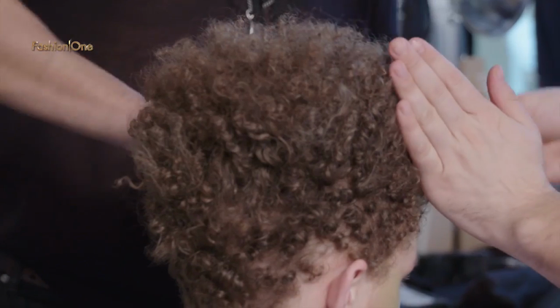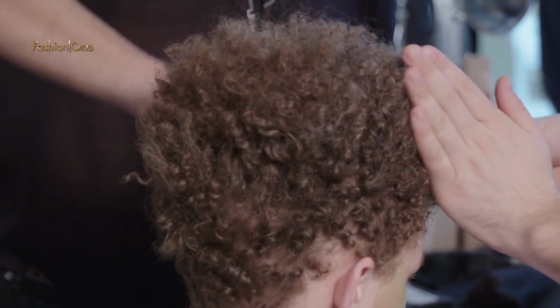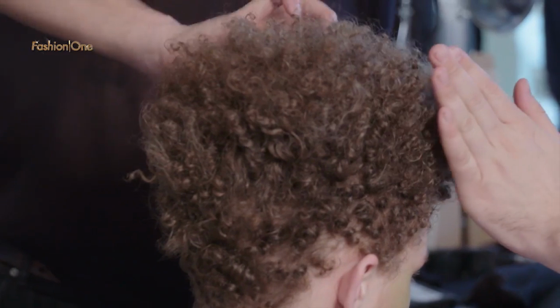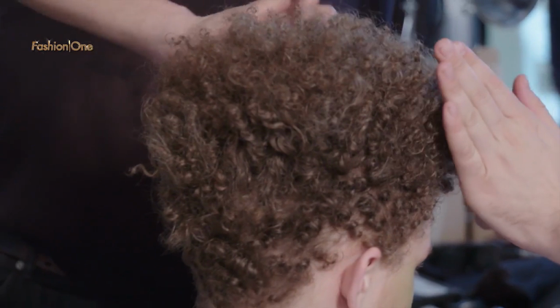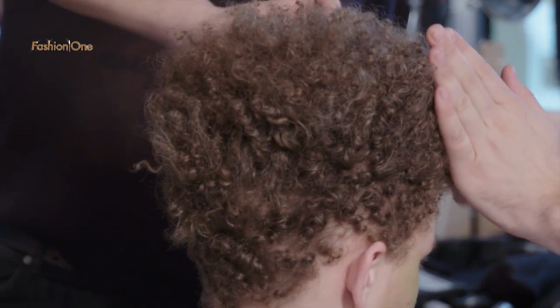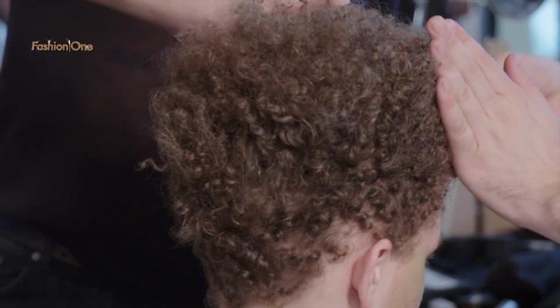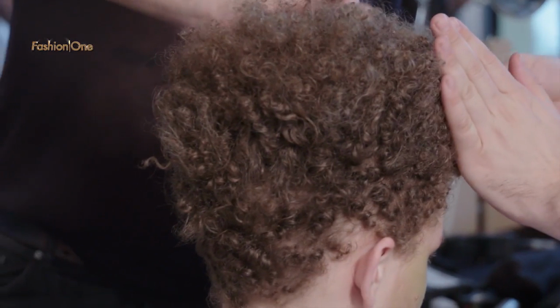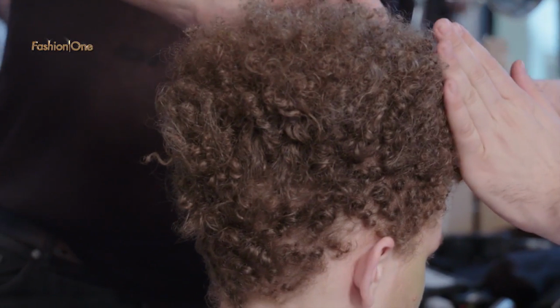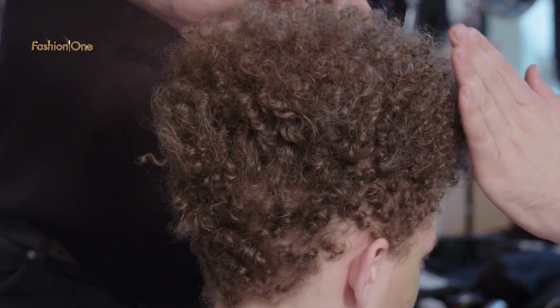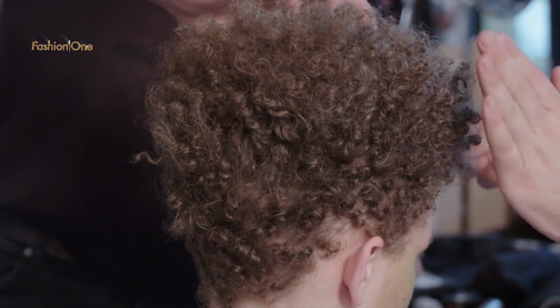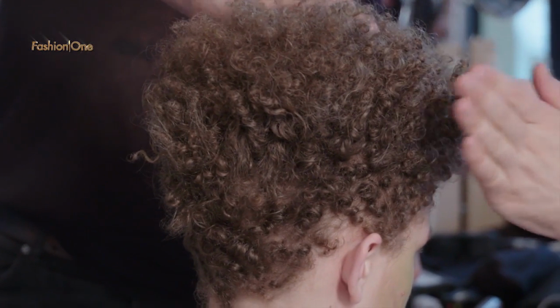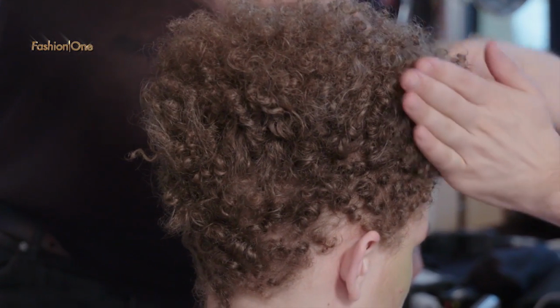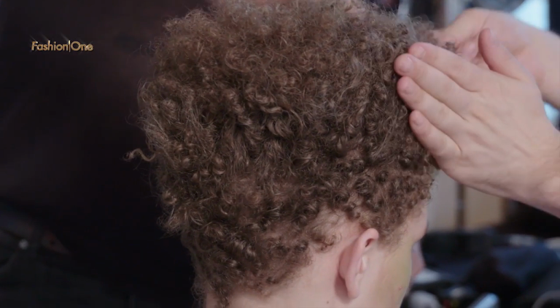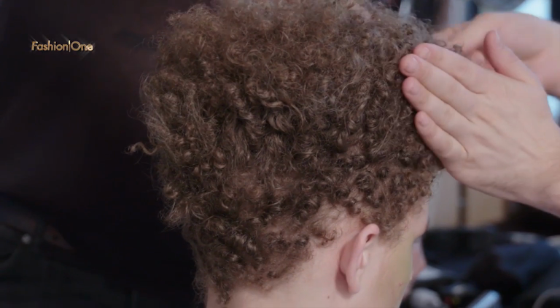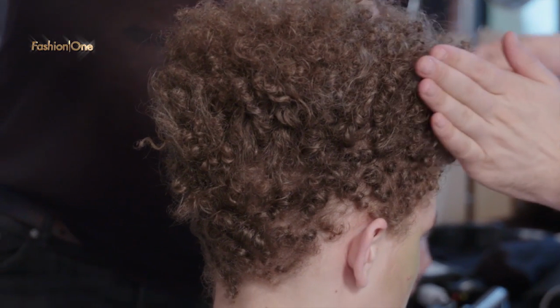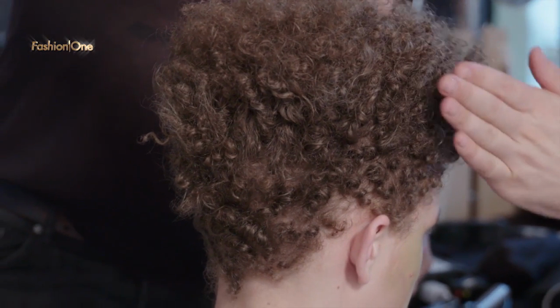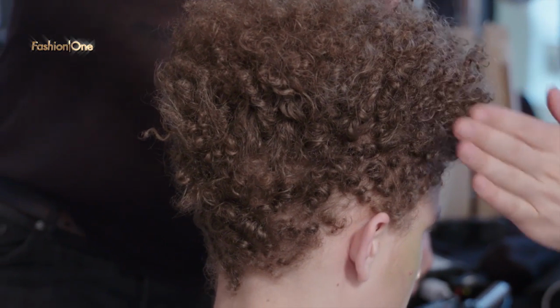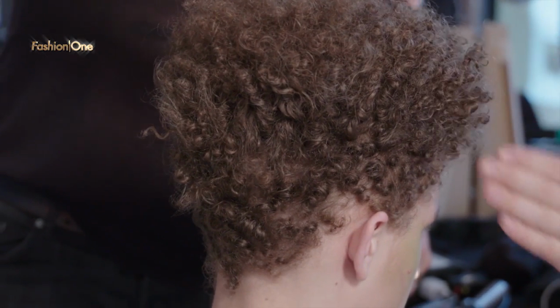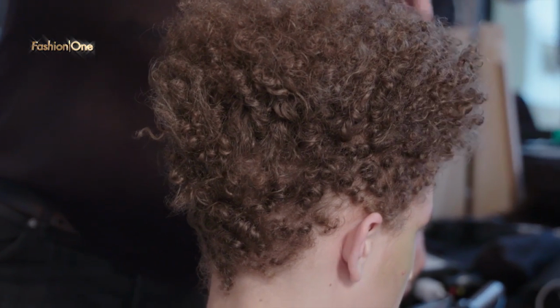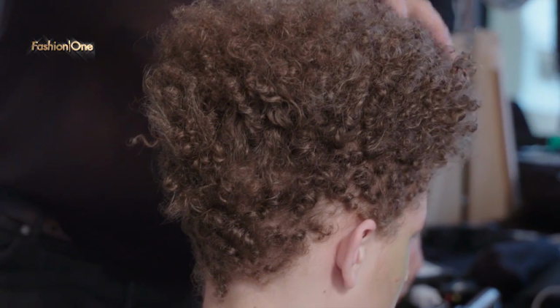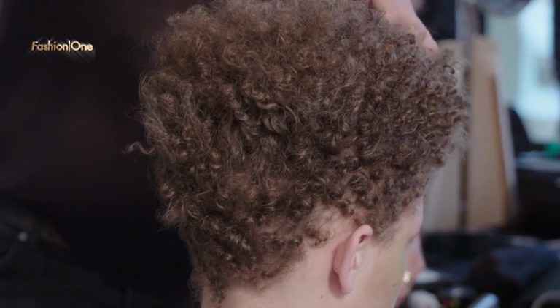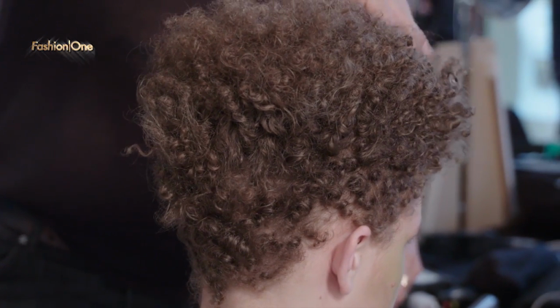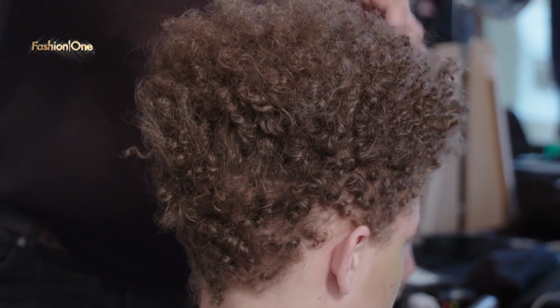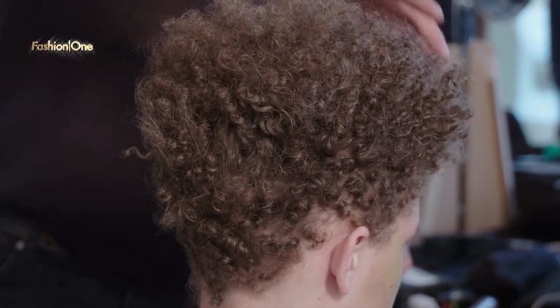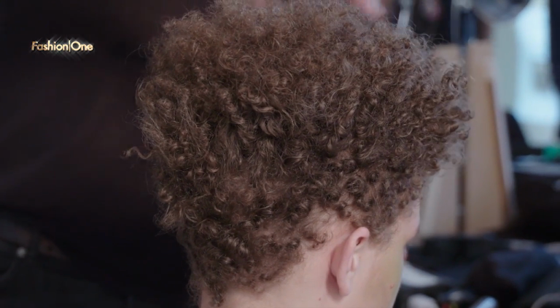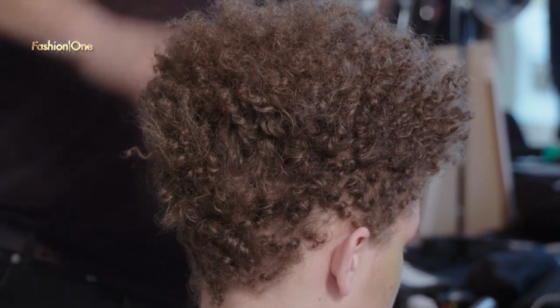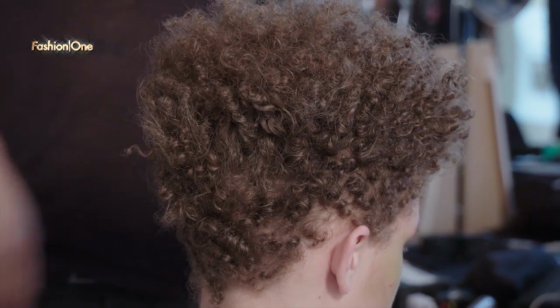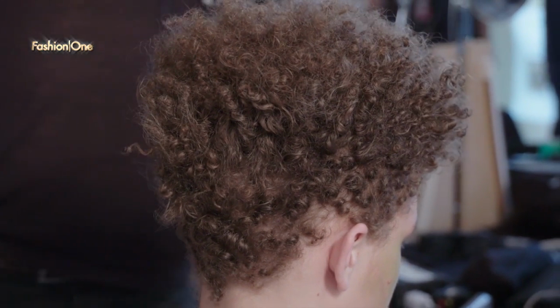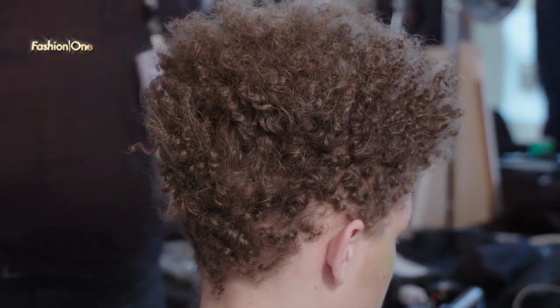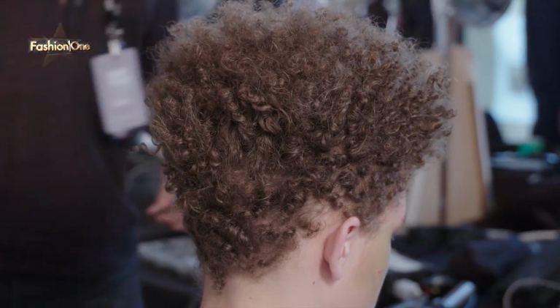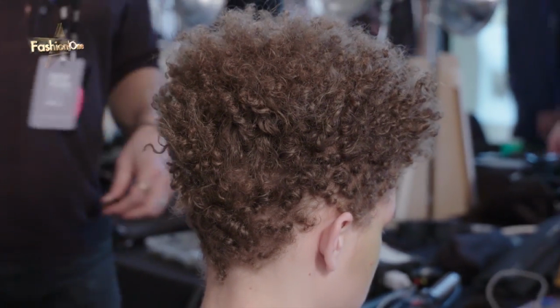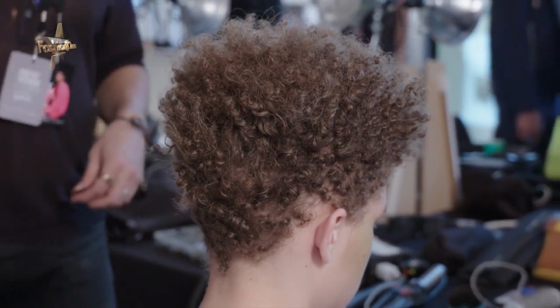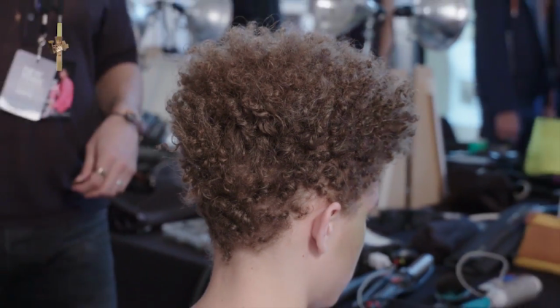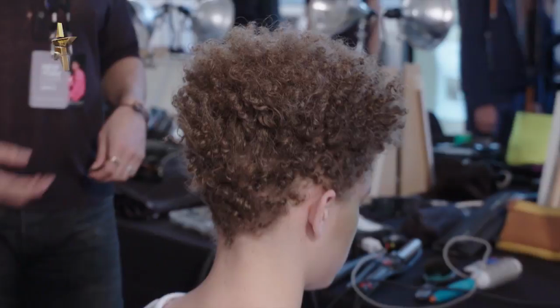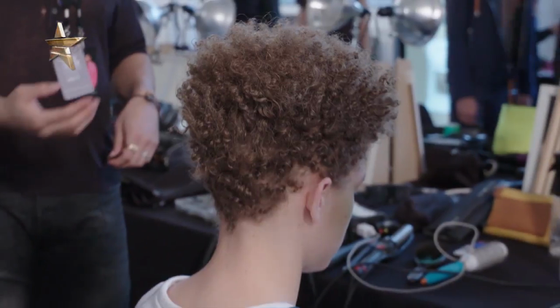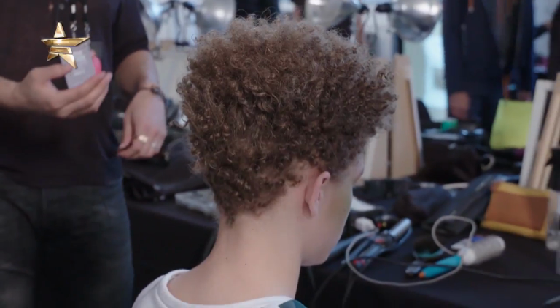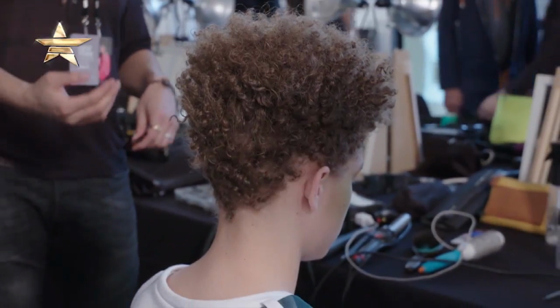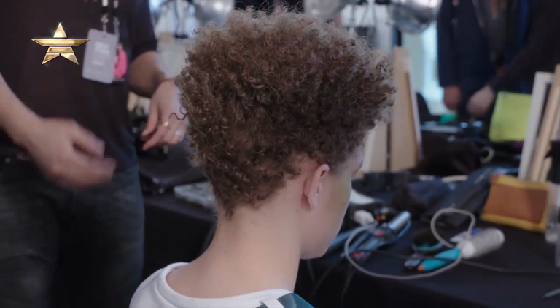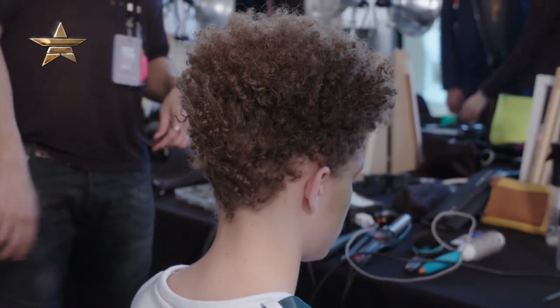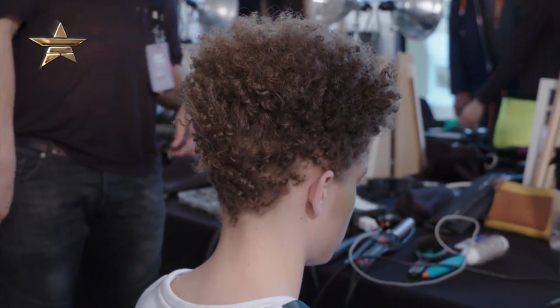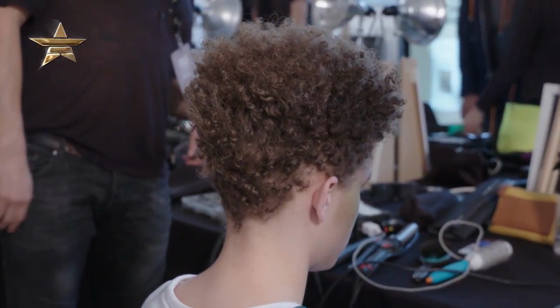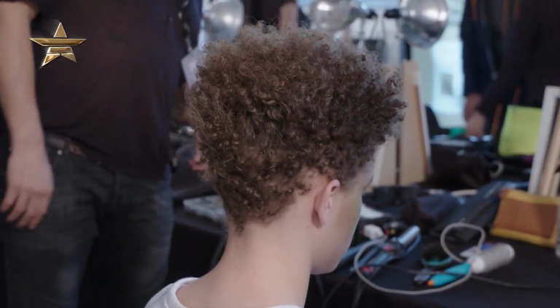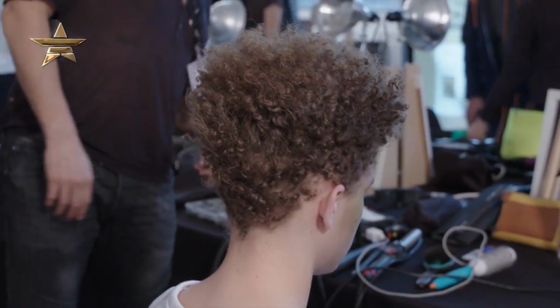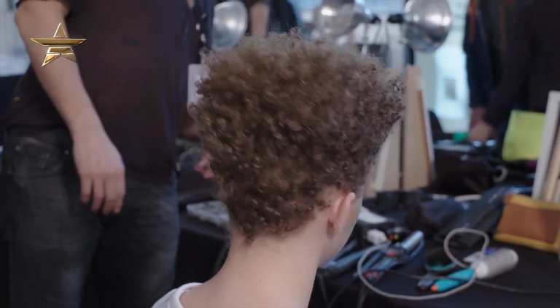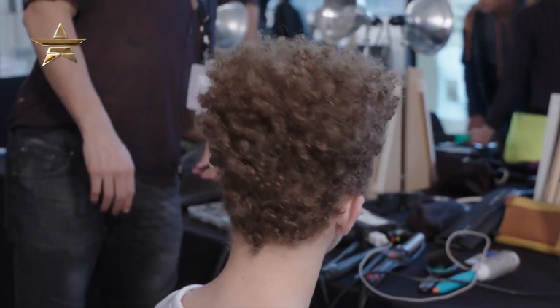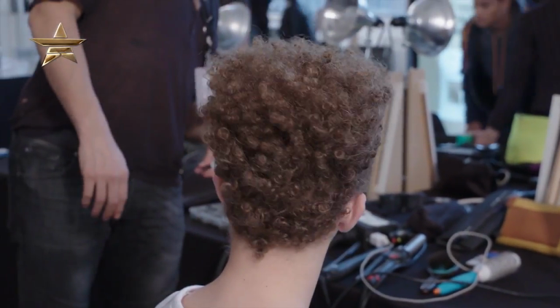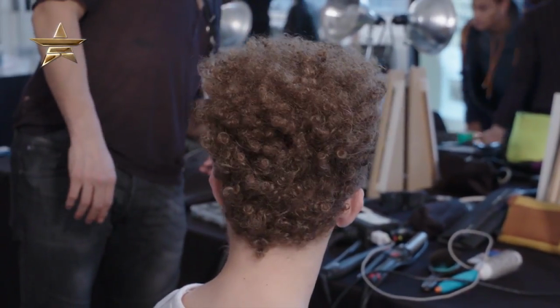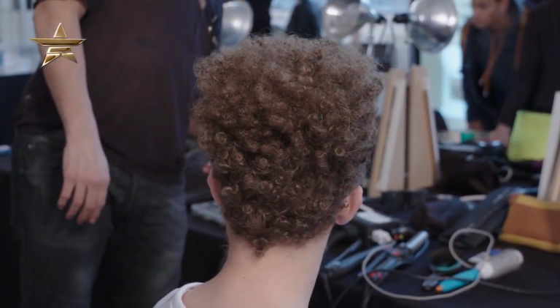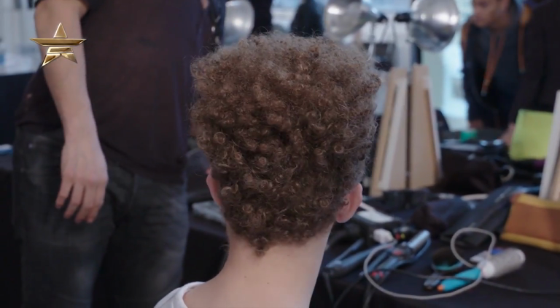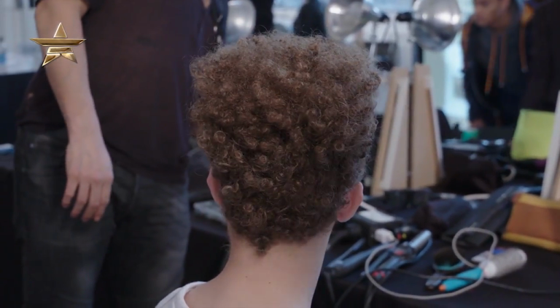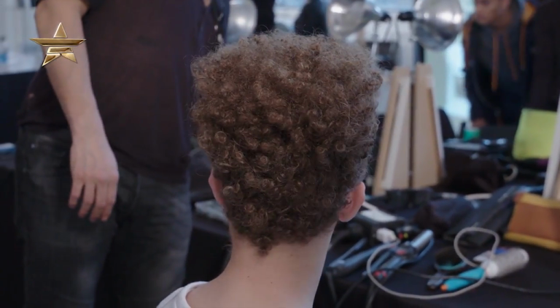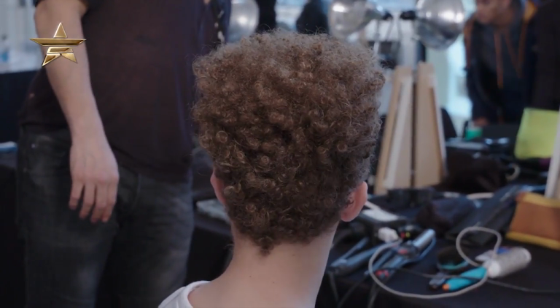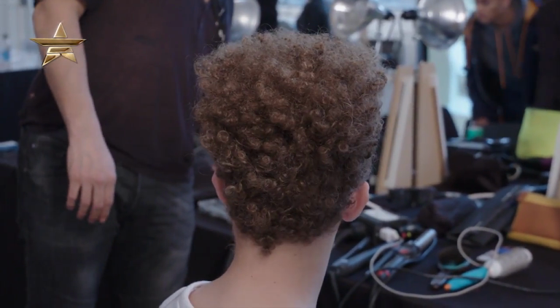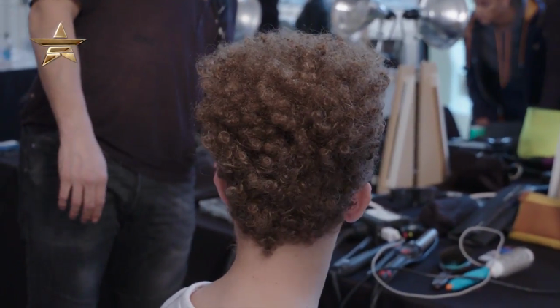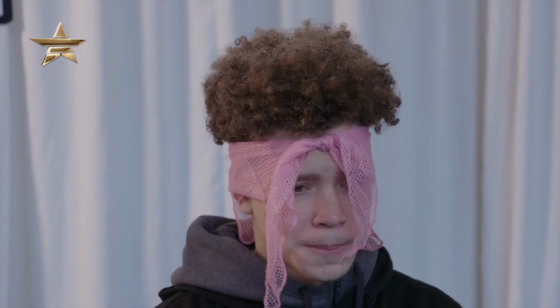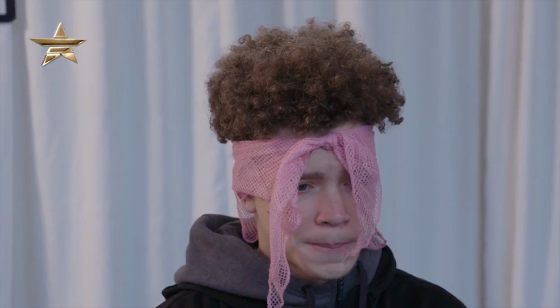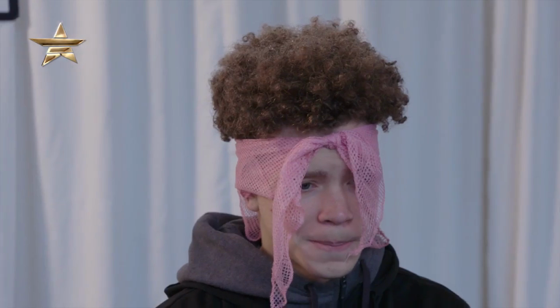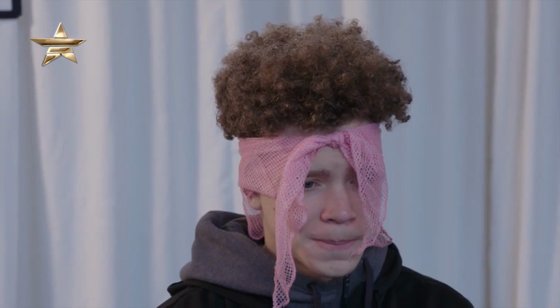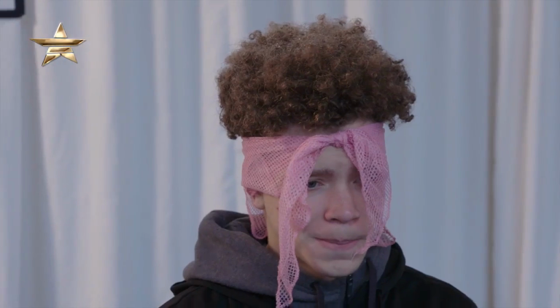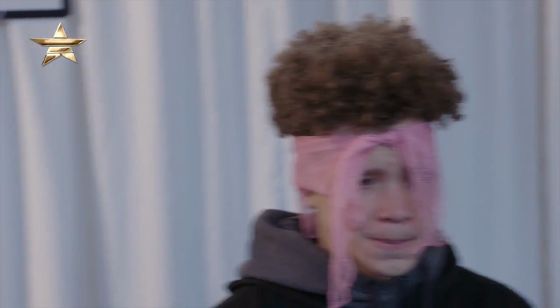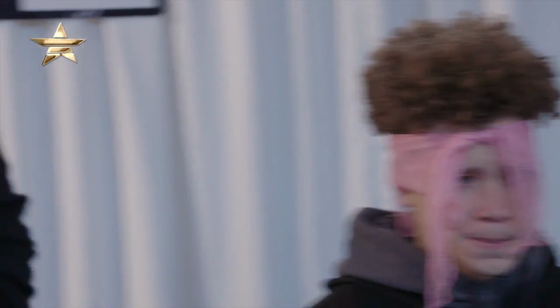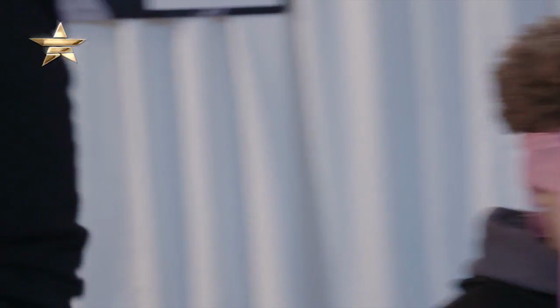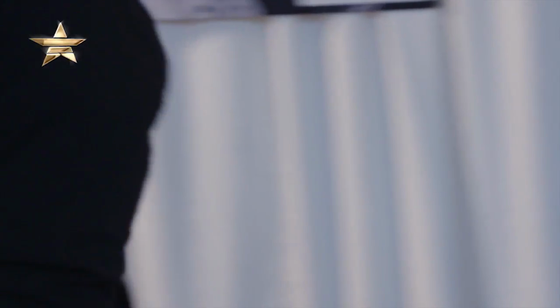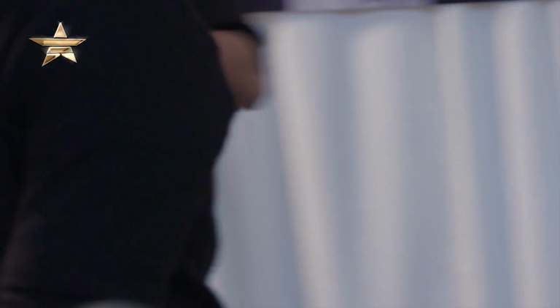His texture is about minimizing the width and maximizing the volume on top. Some guys we did braids.